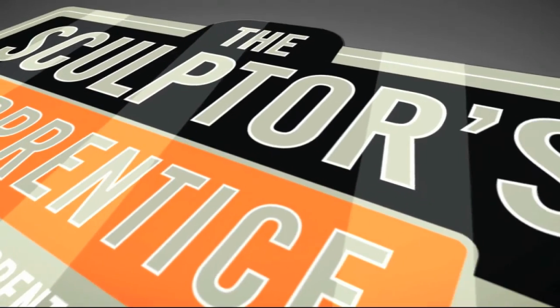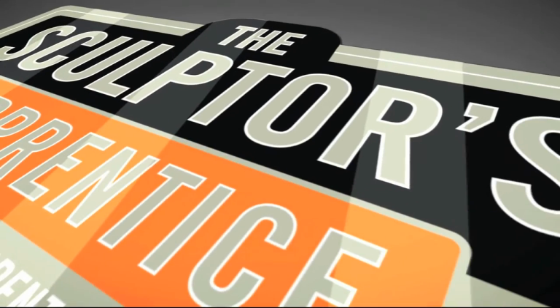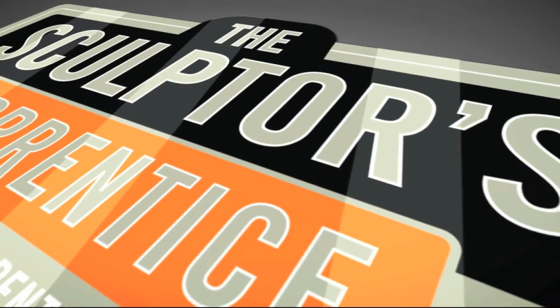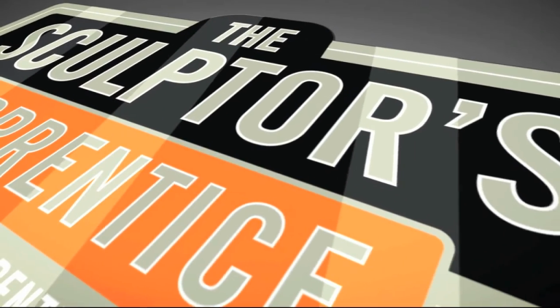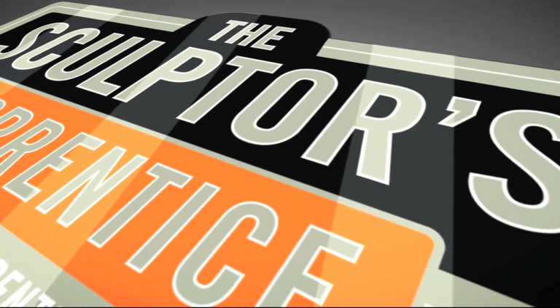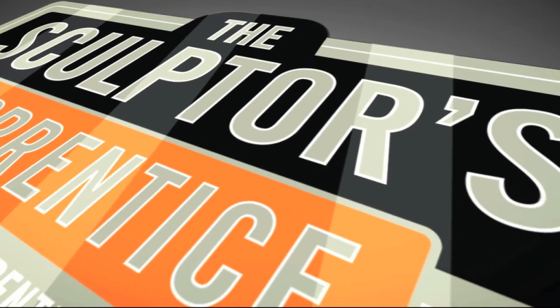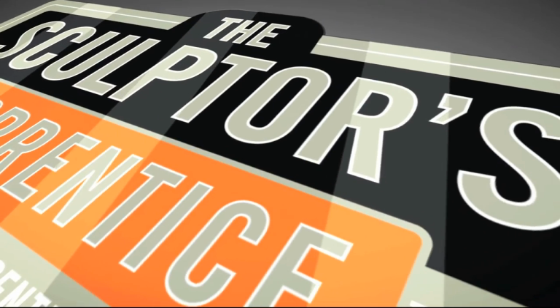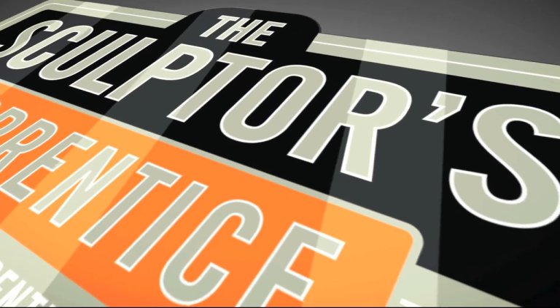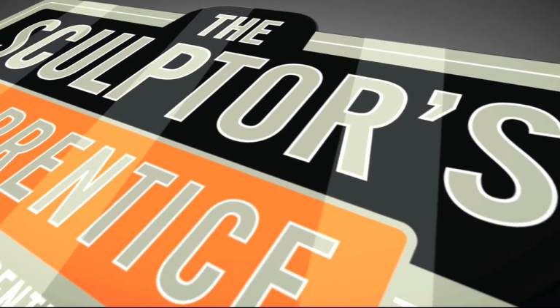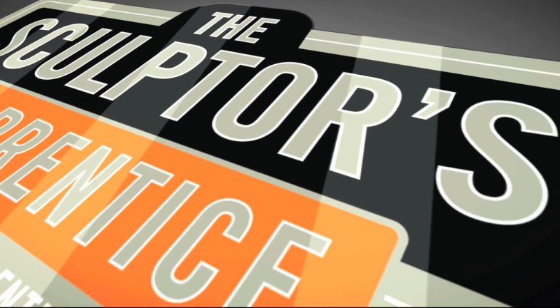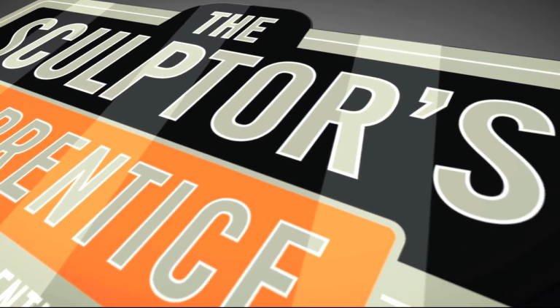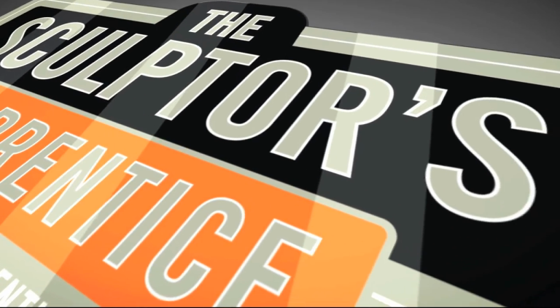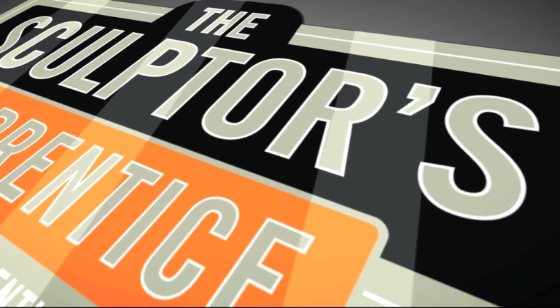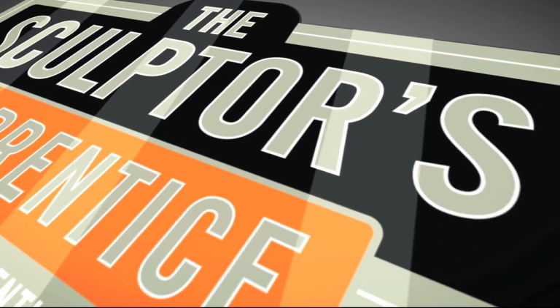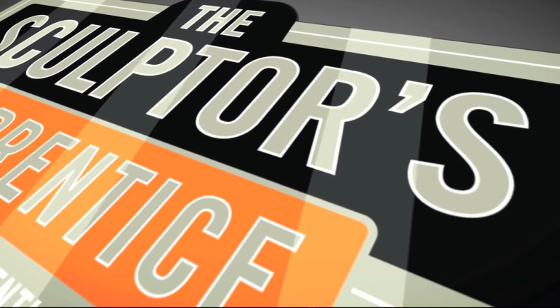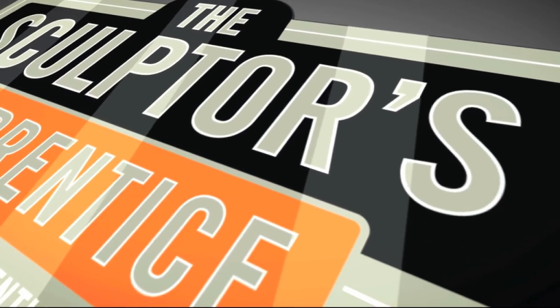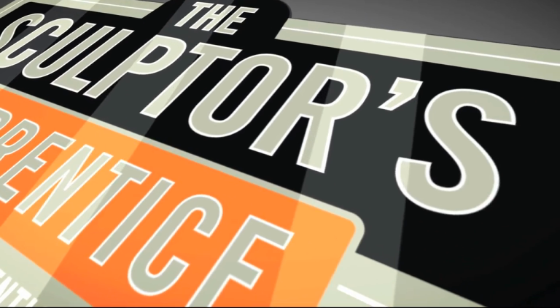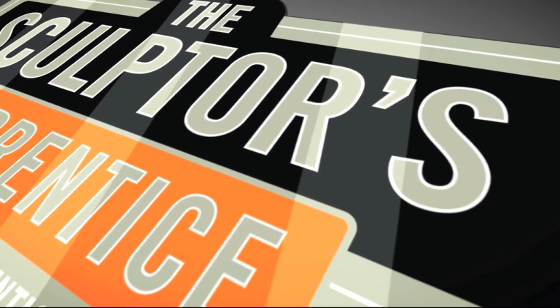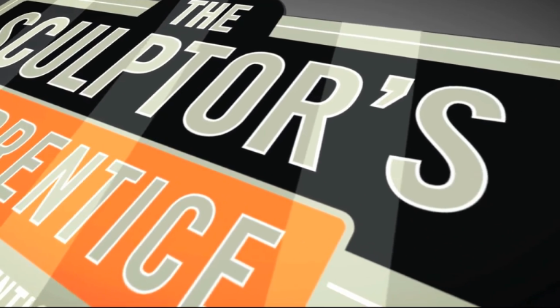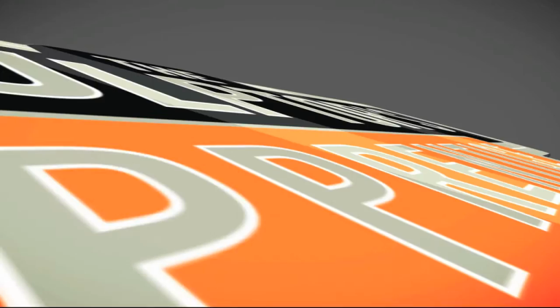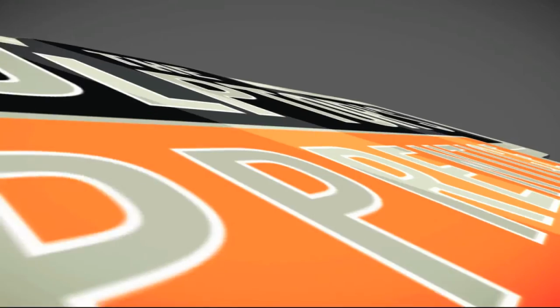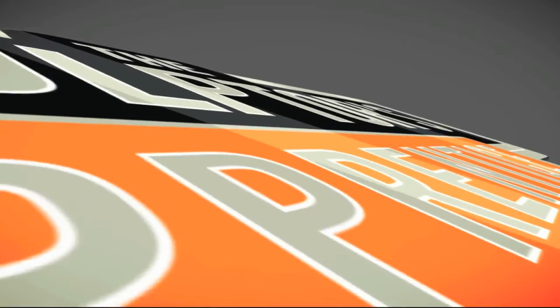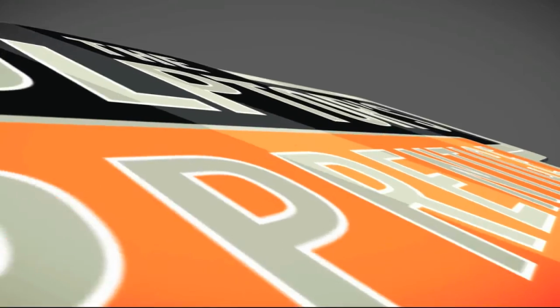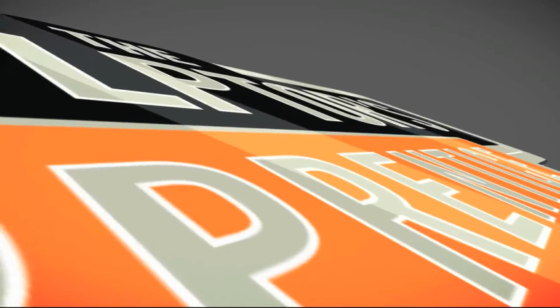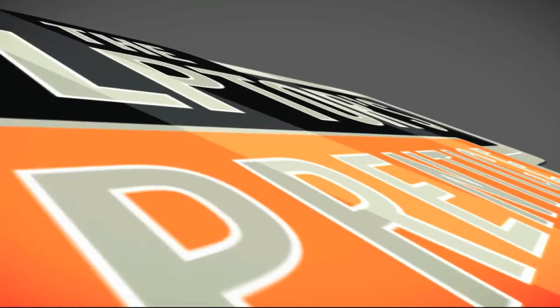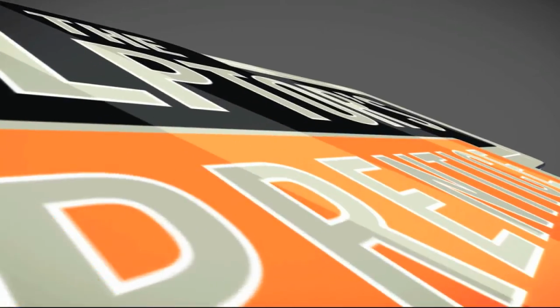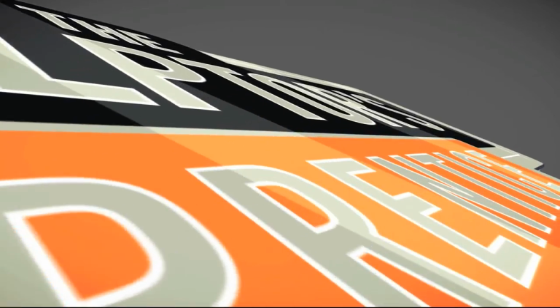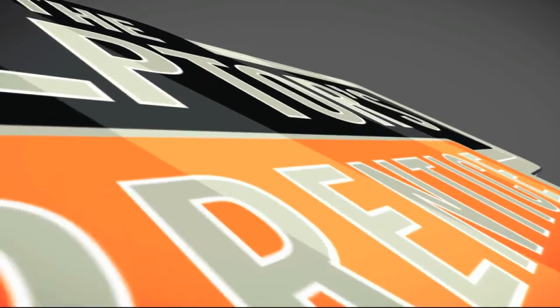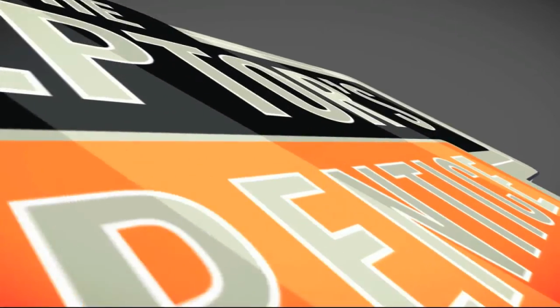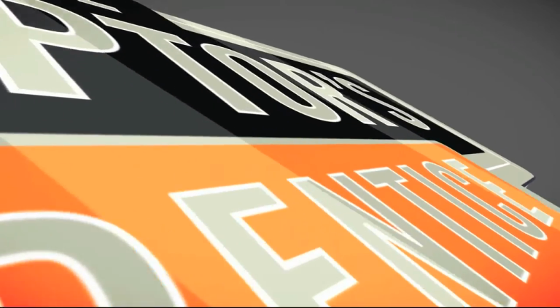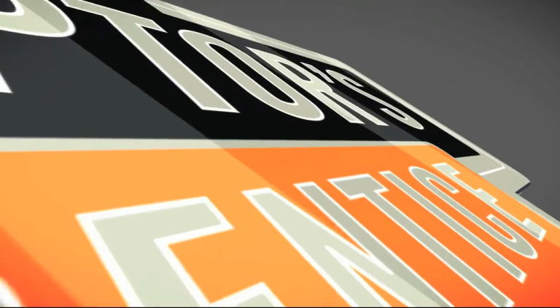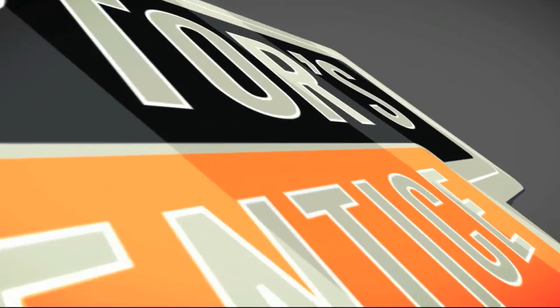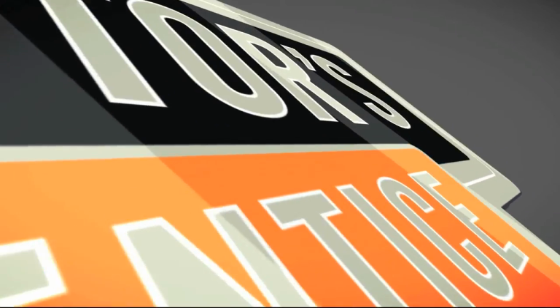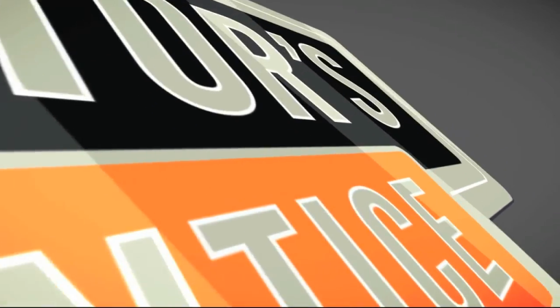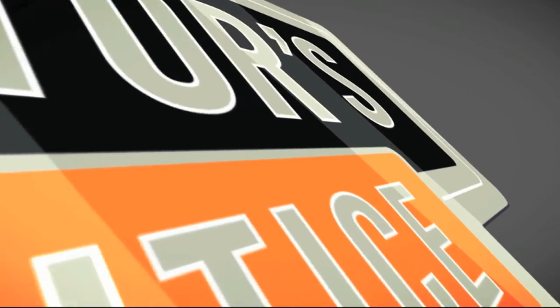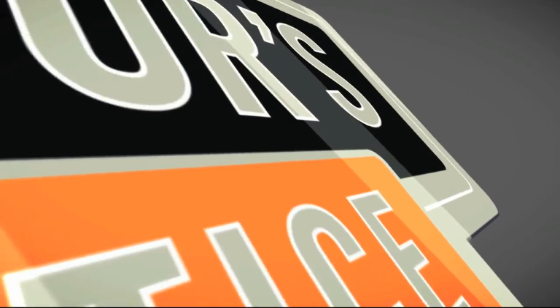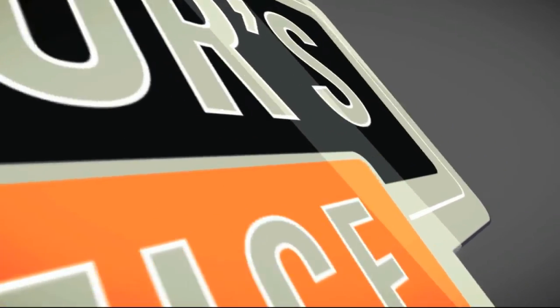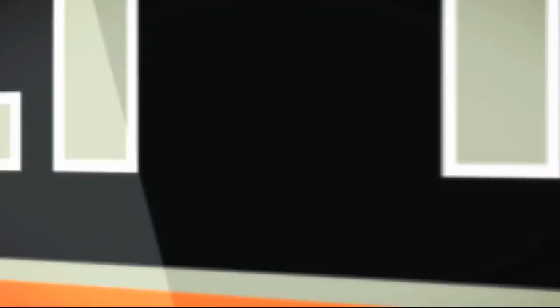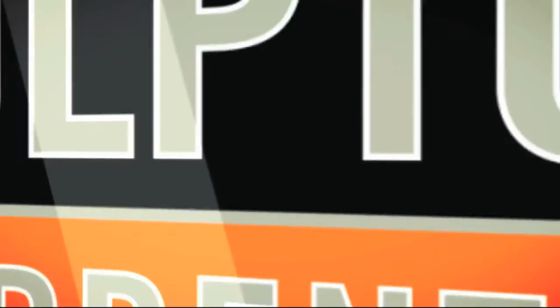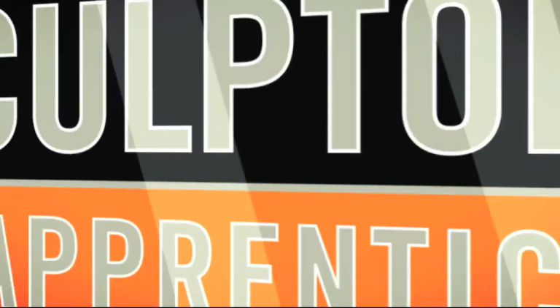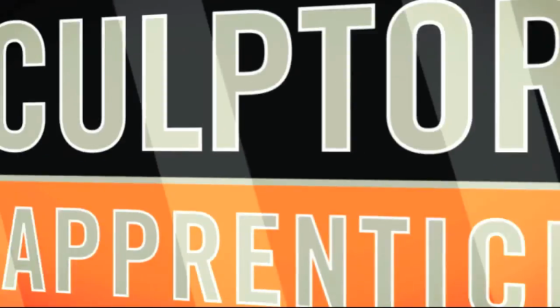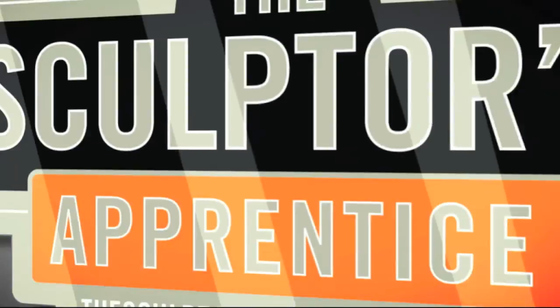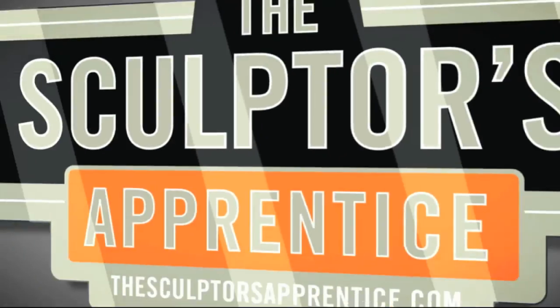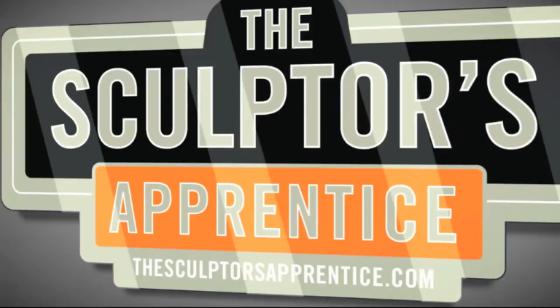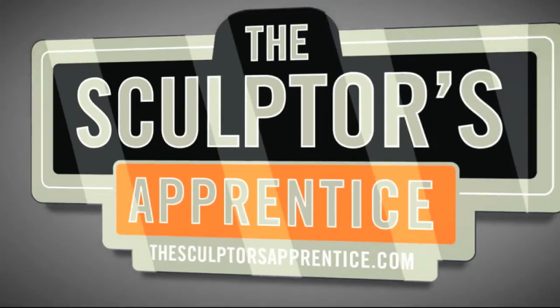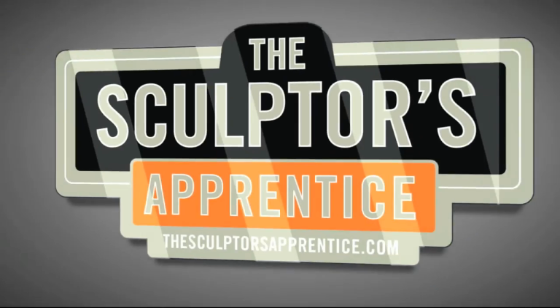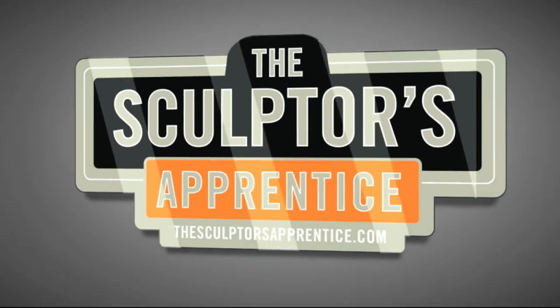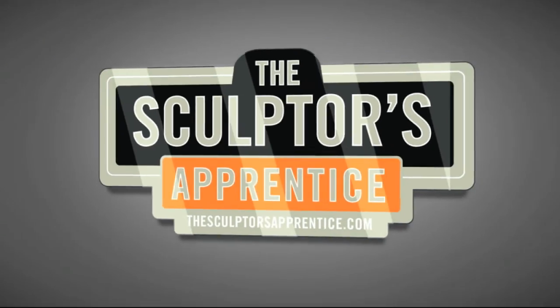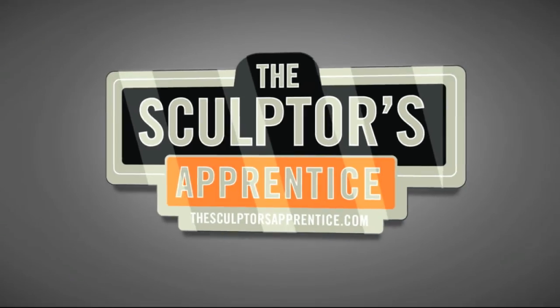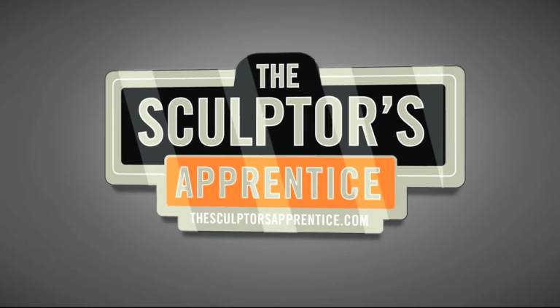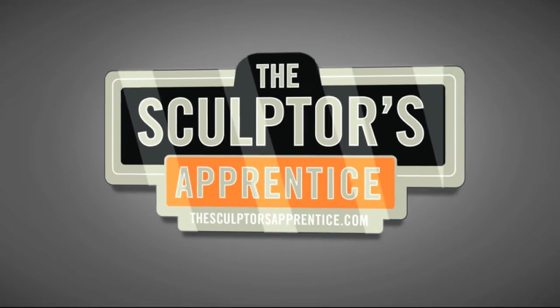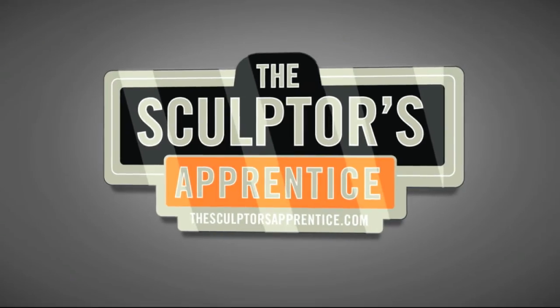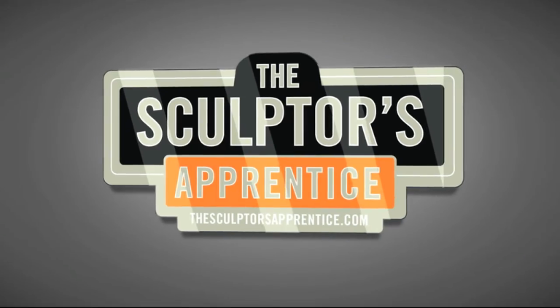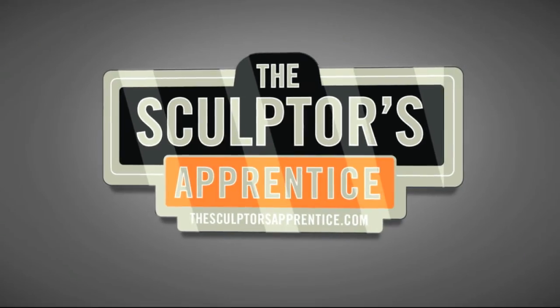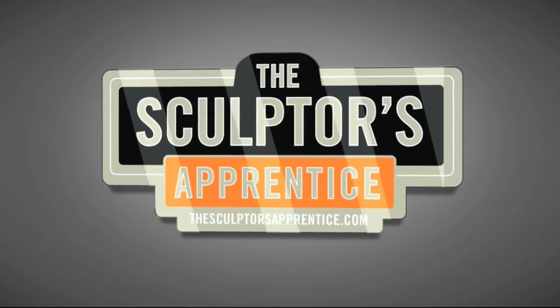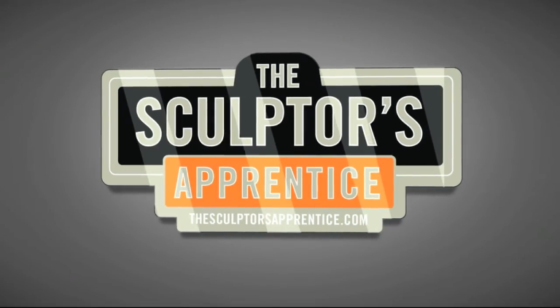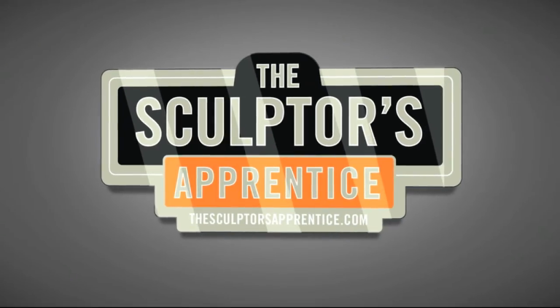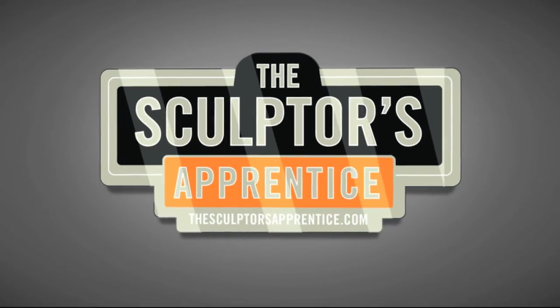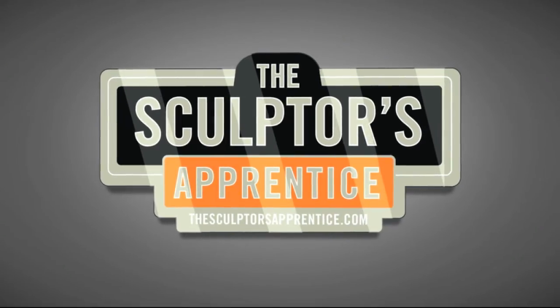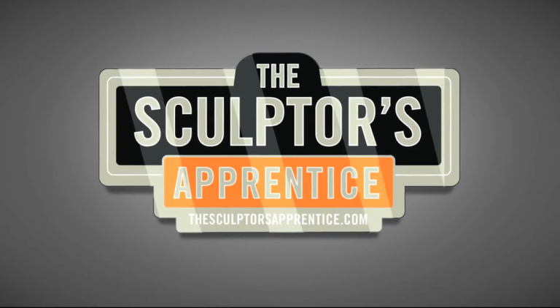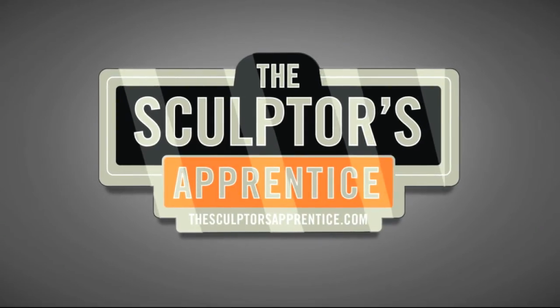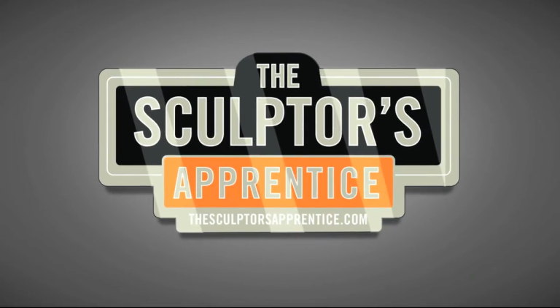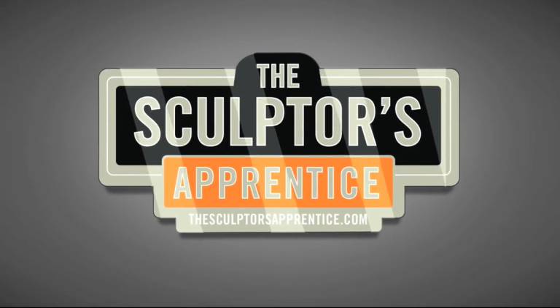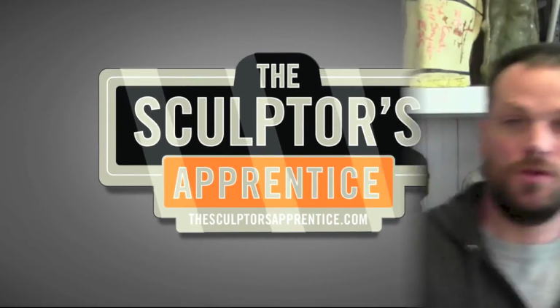Welcome to The Sculptor's Apprentice, where you learn how, now. And now your guide on this epic journey of learning.